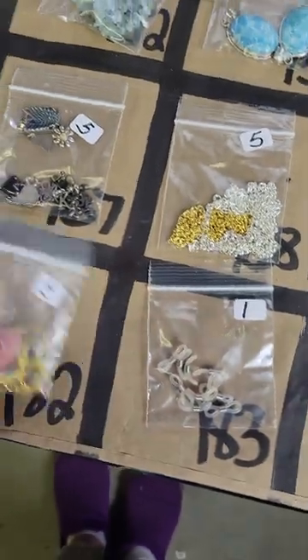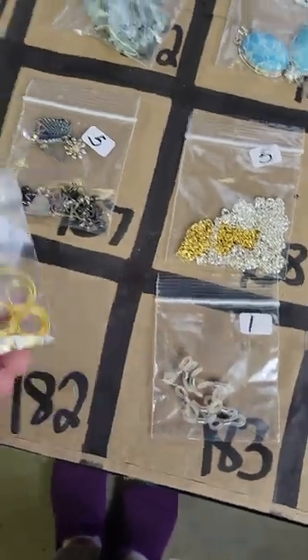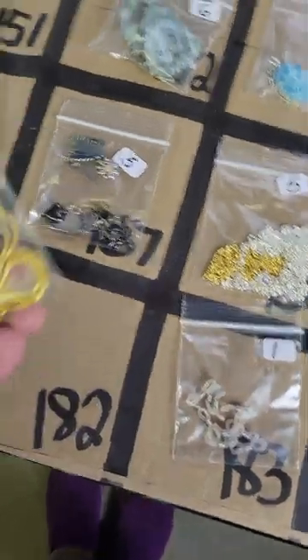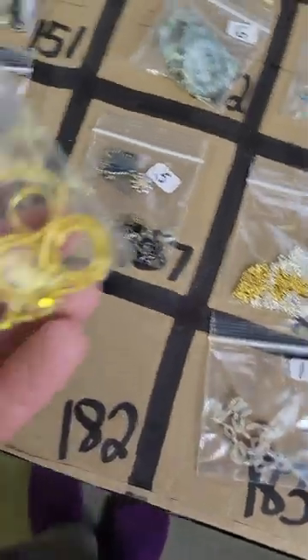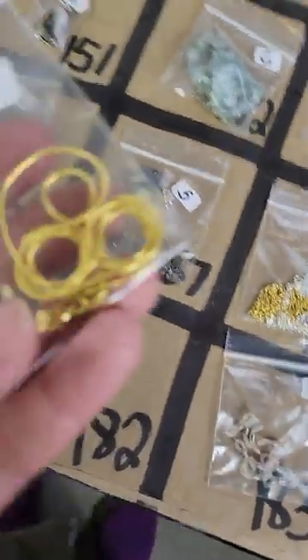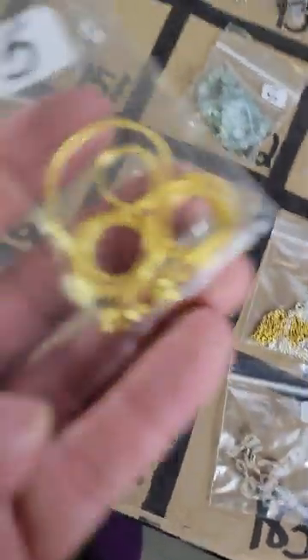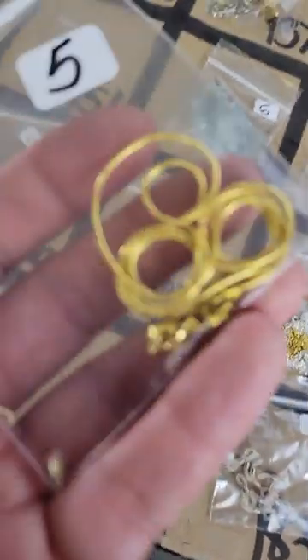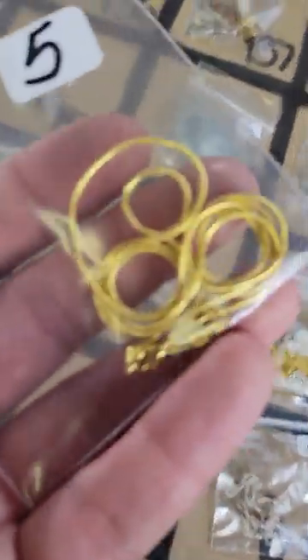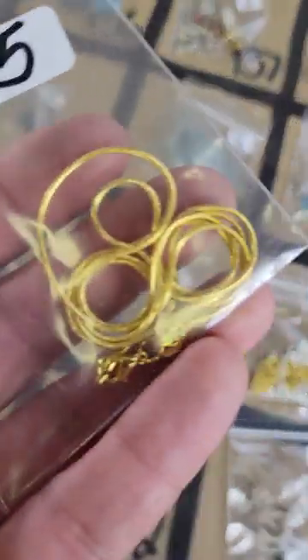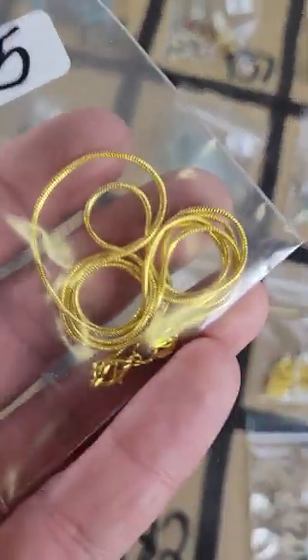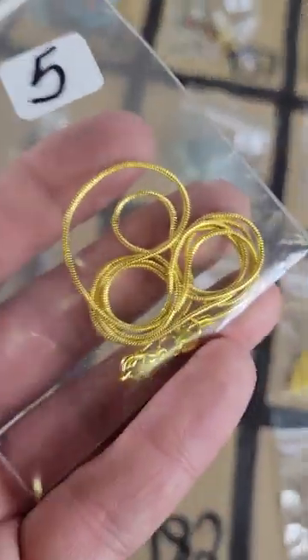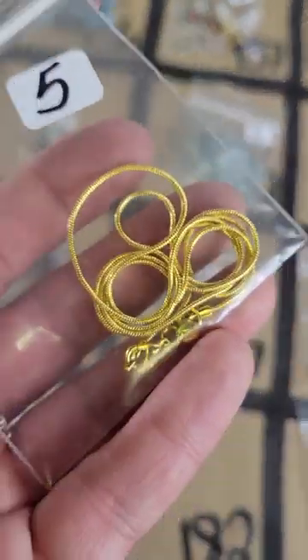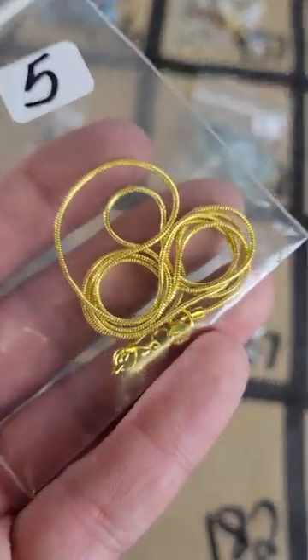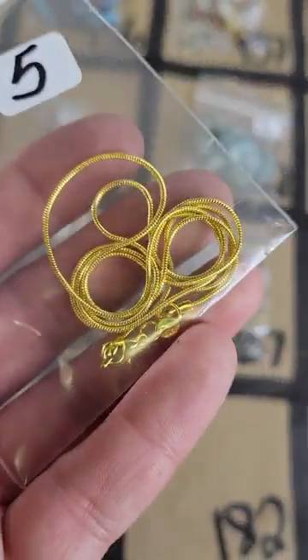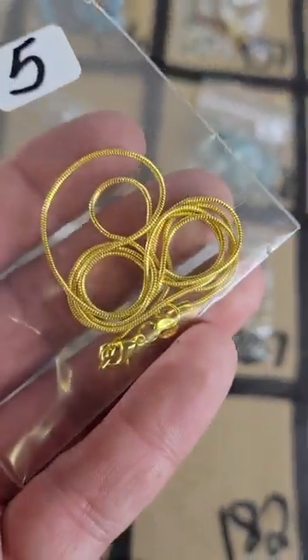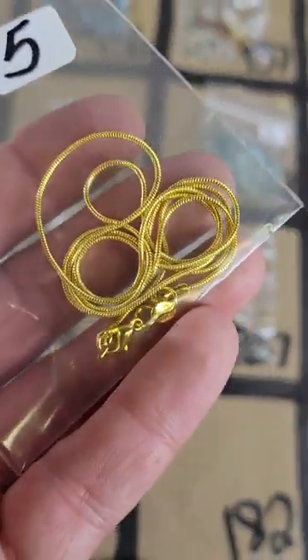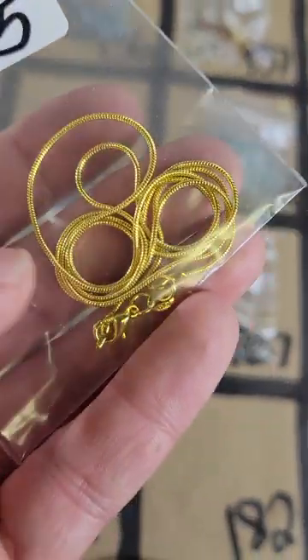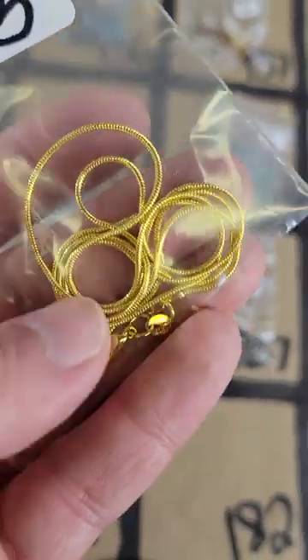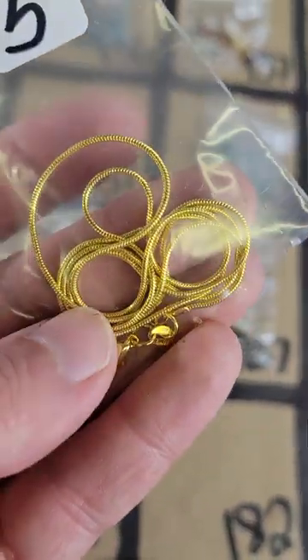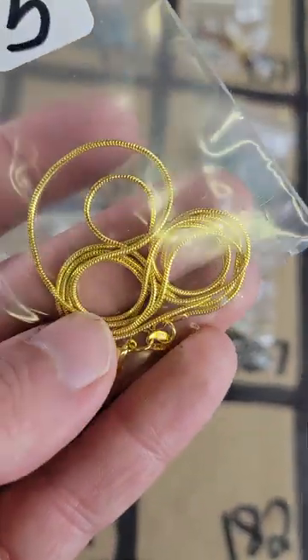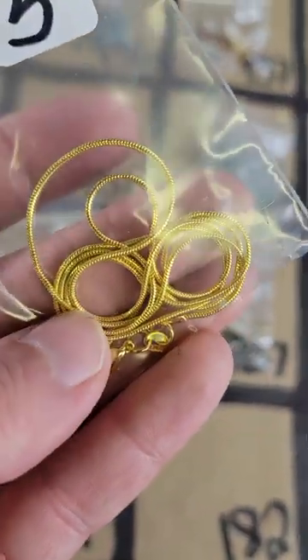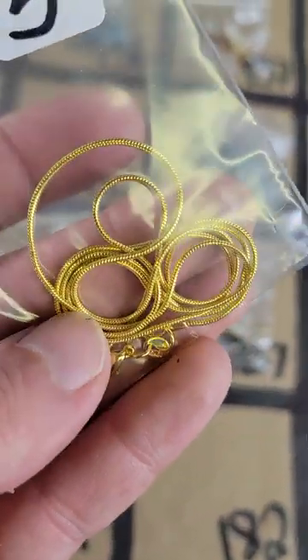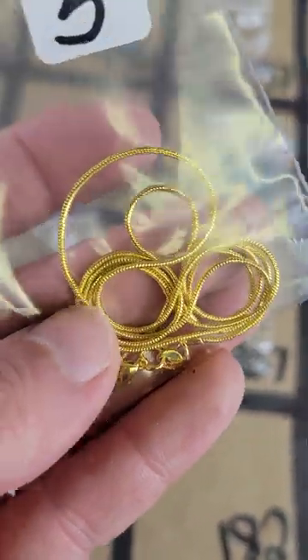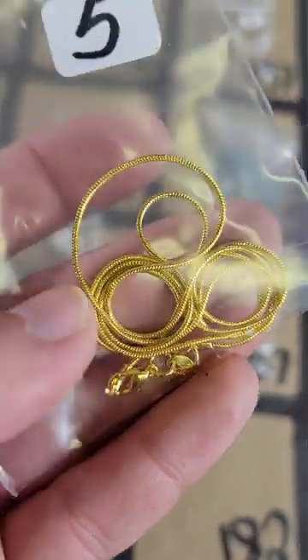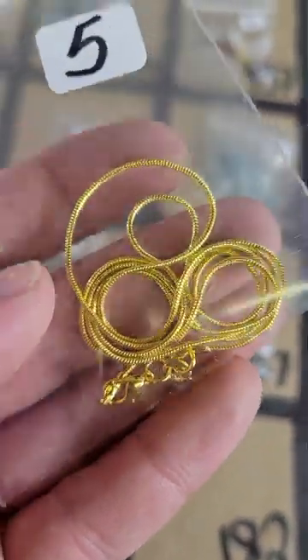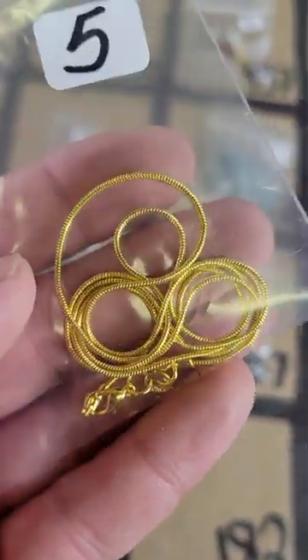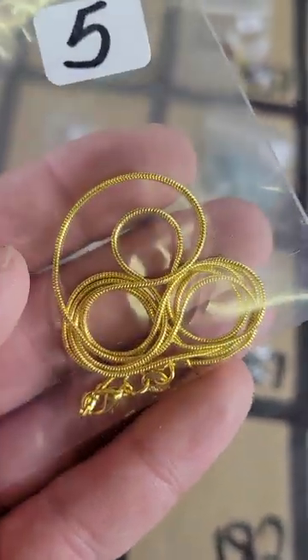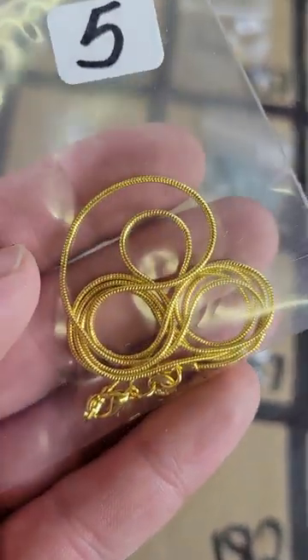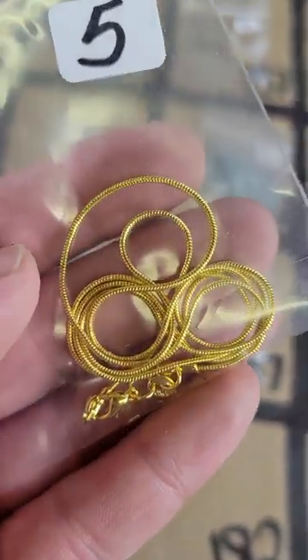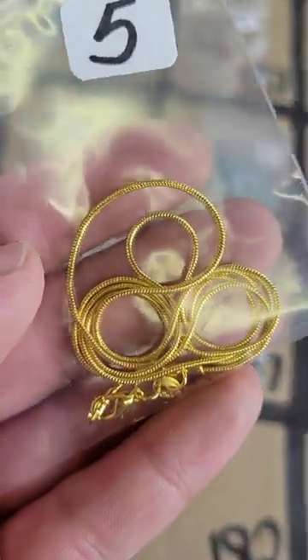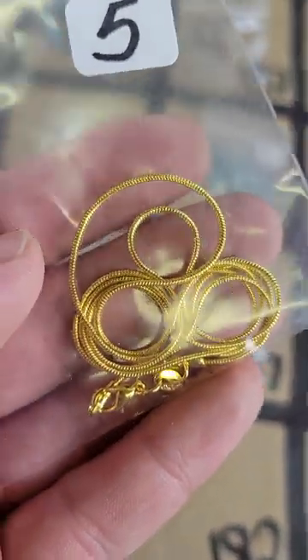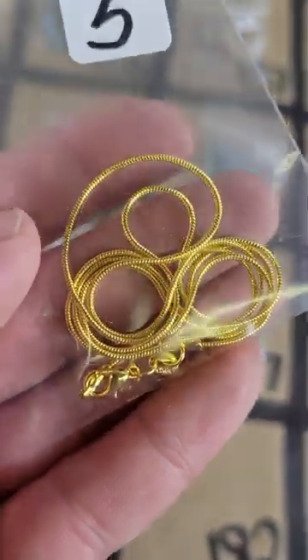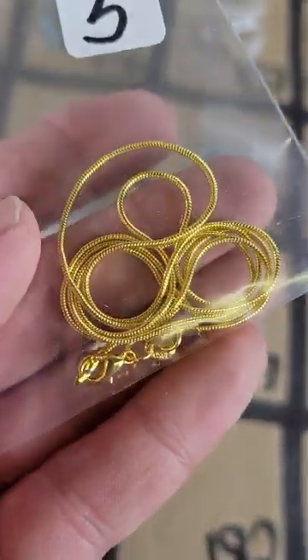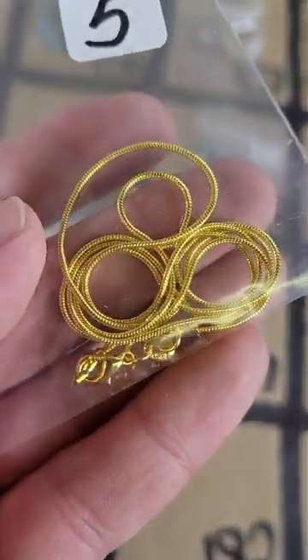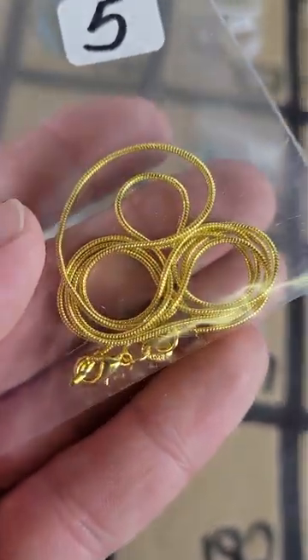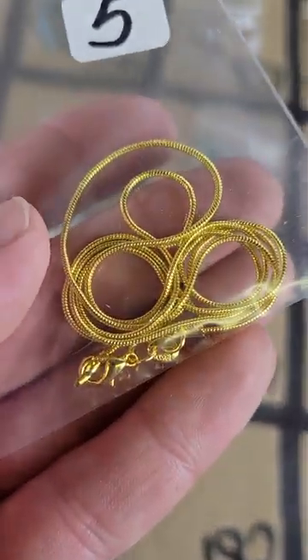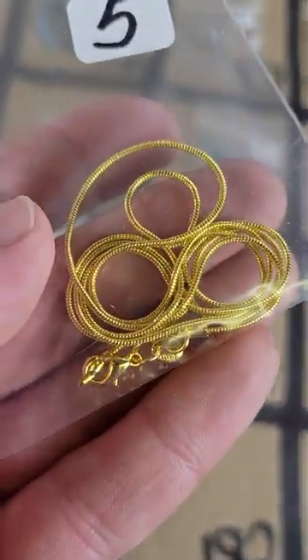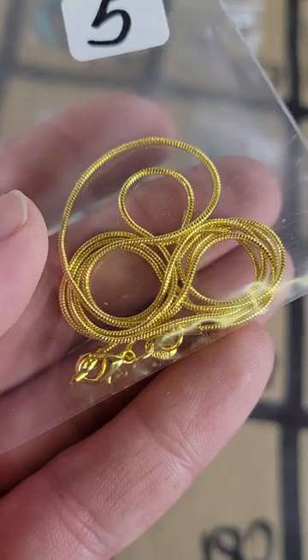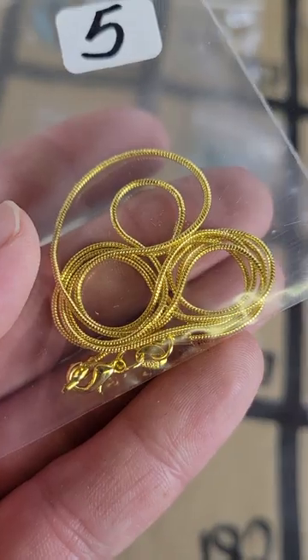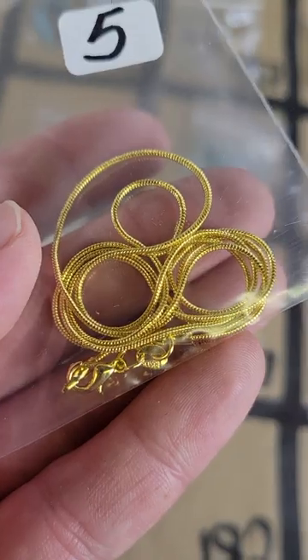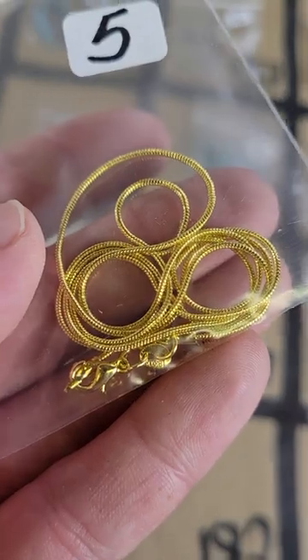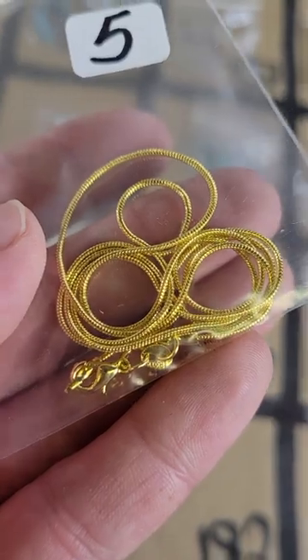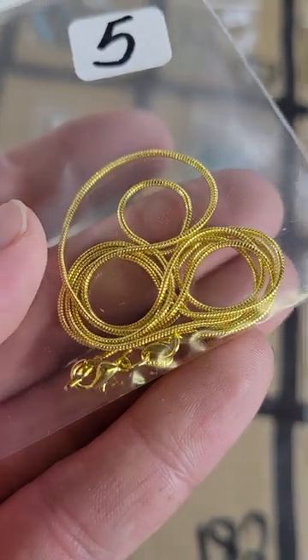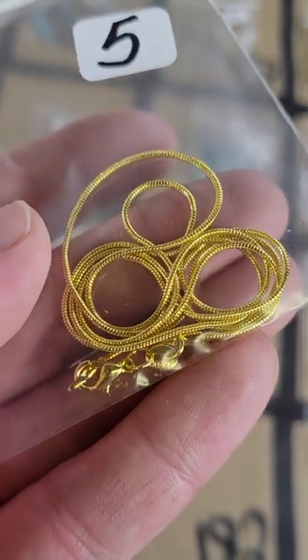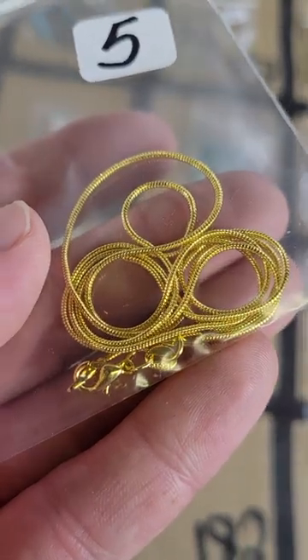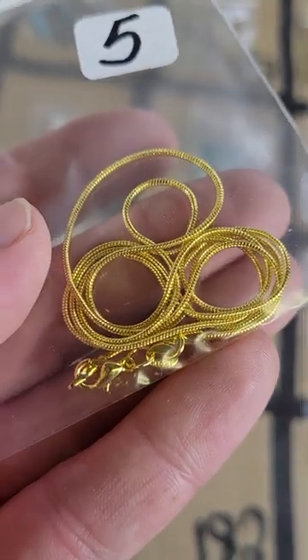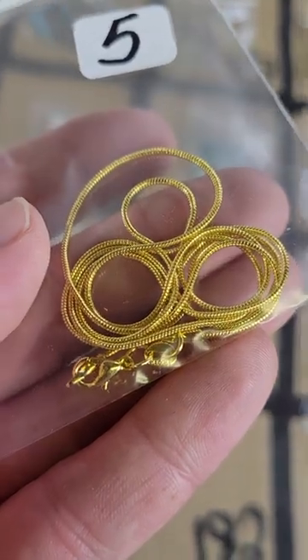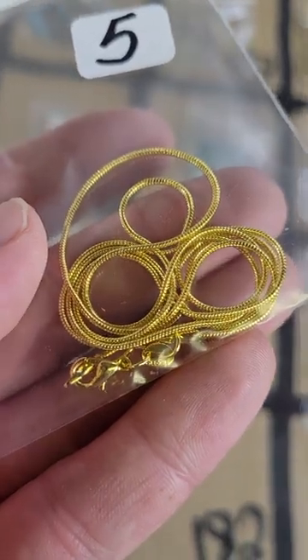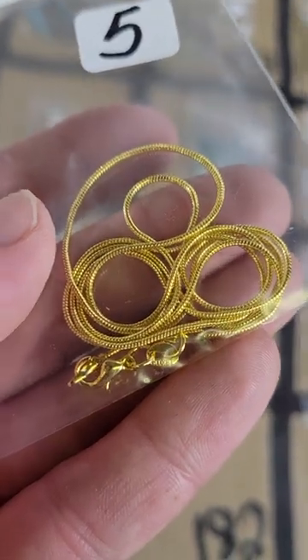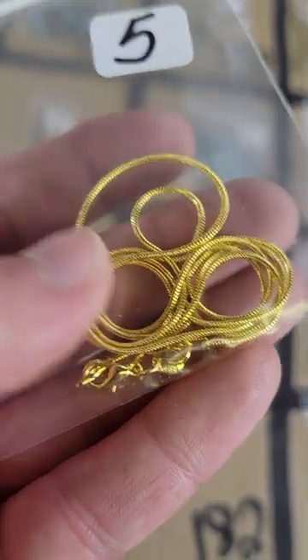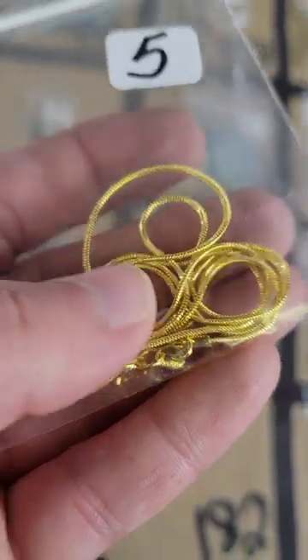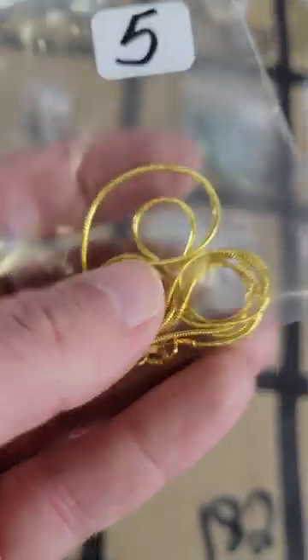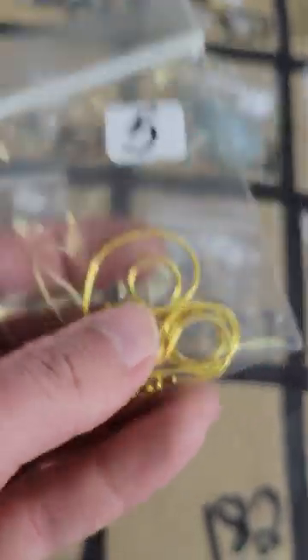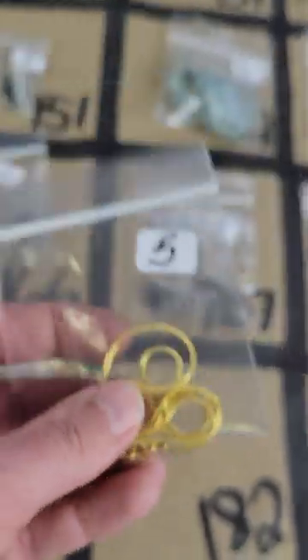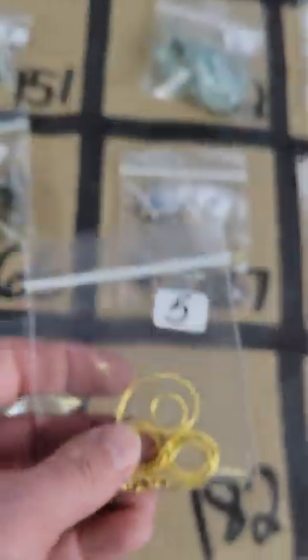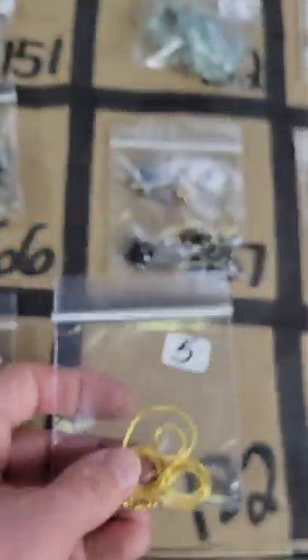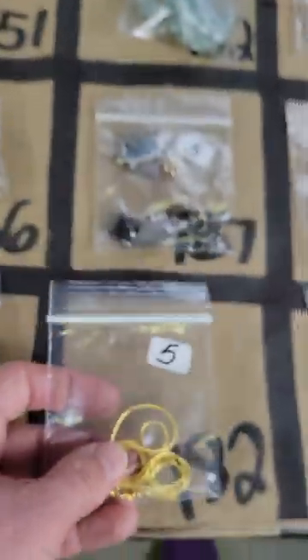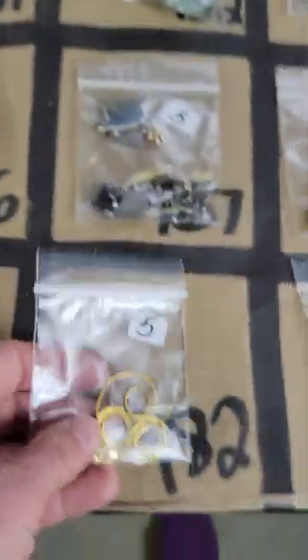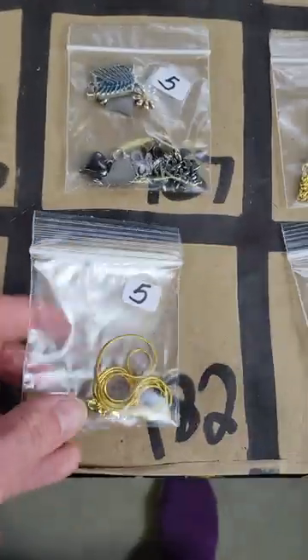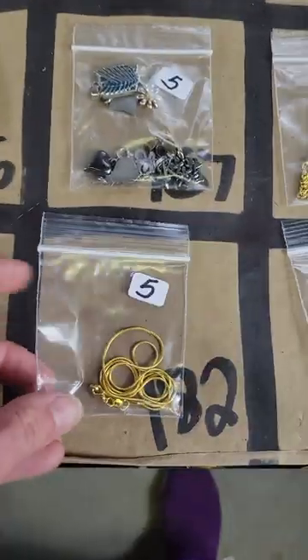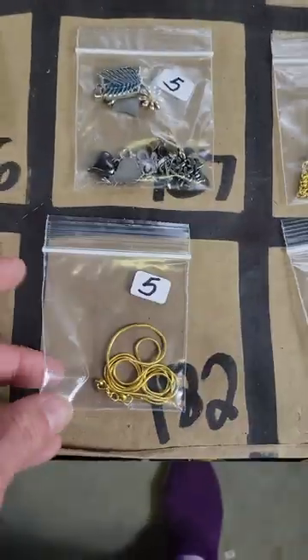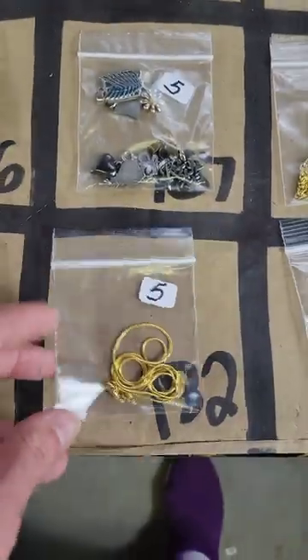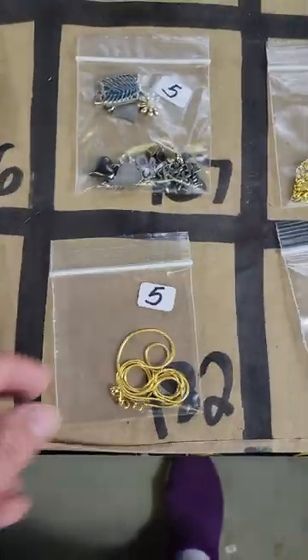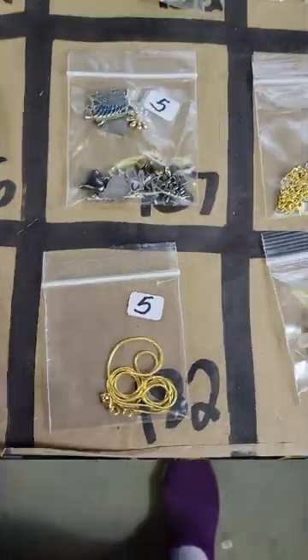Number 182: this is a 14 karat gold plated chain — there's just one in there, five bucks on number 182.